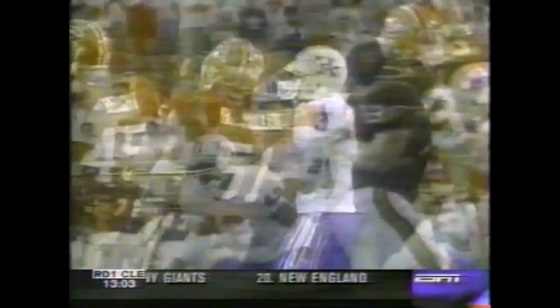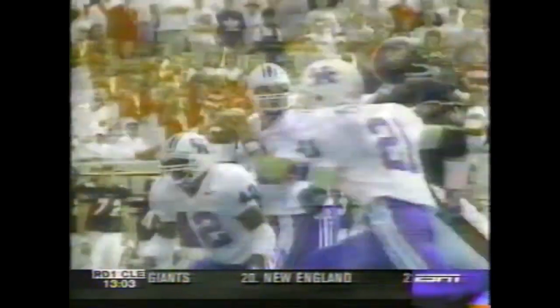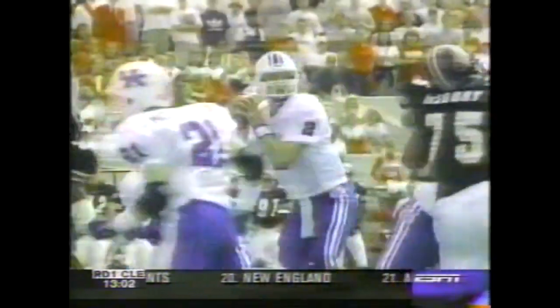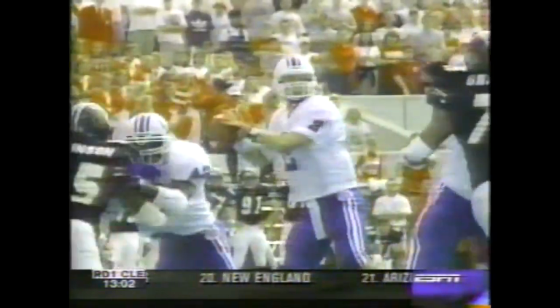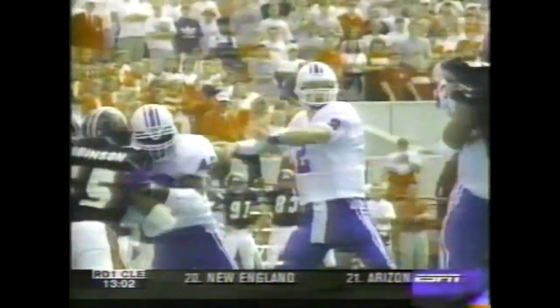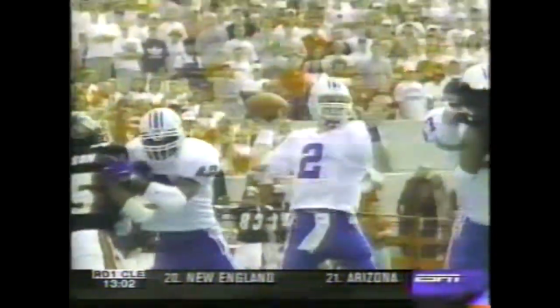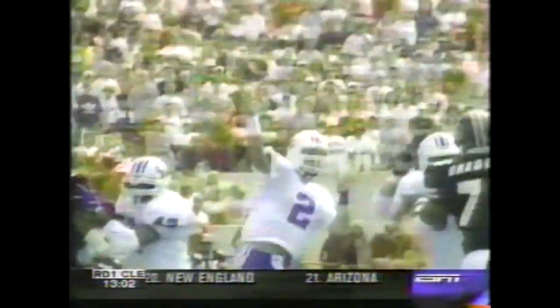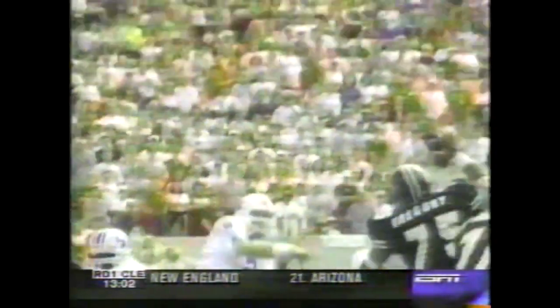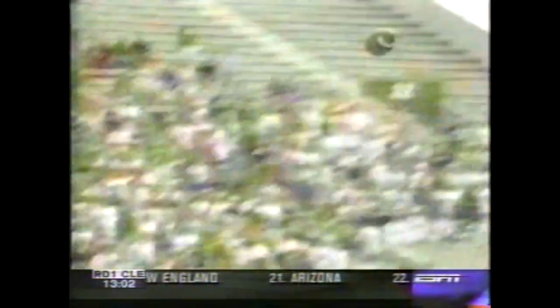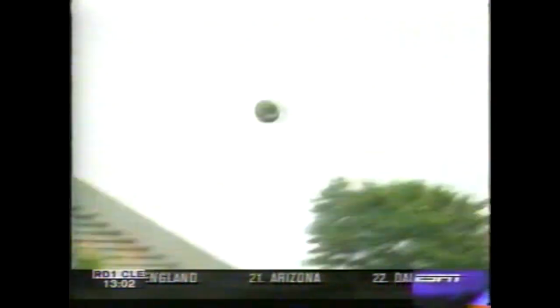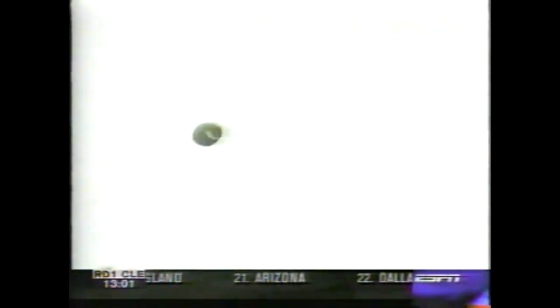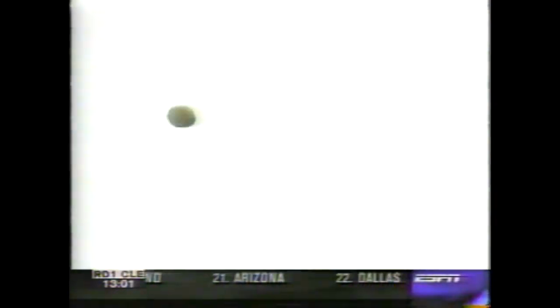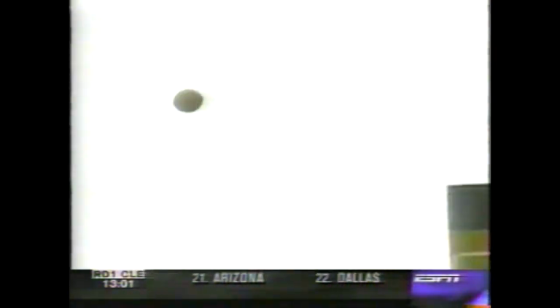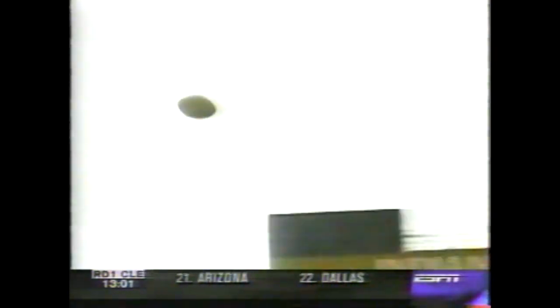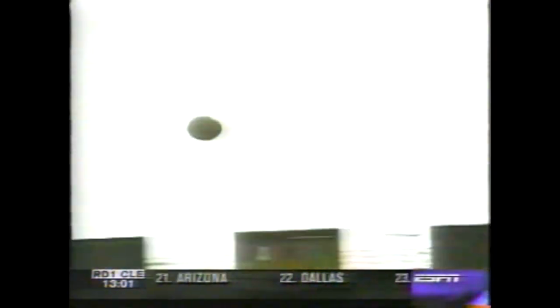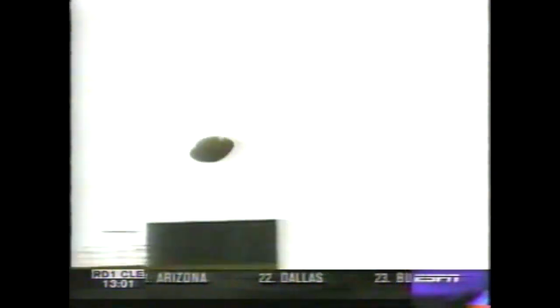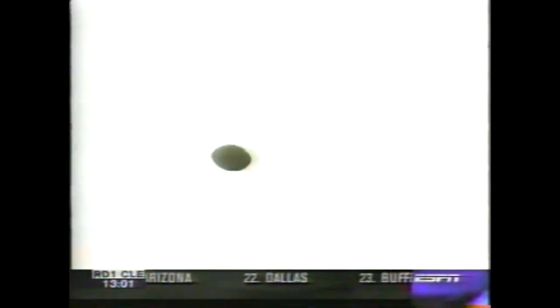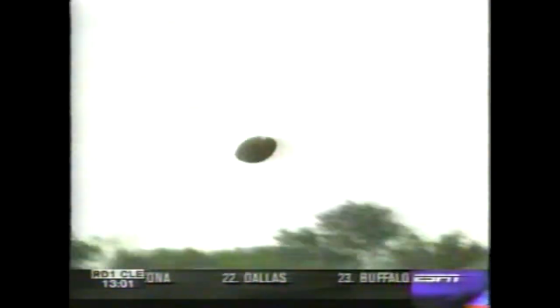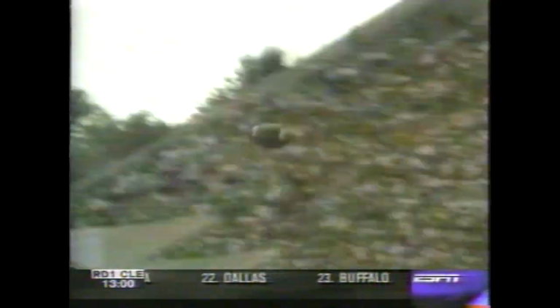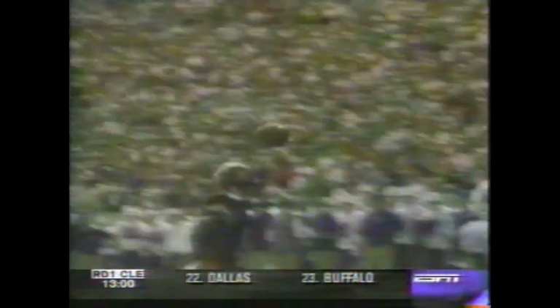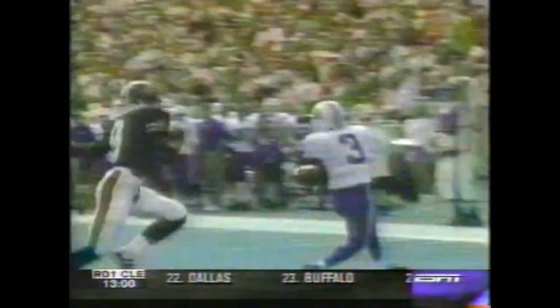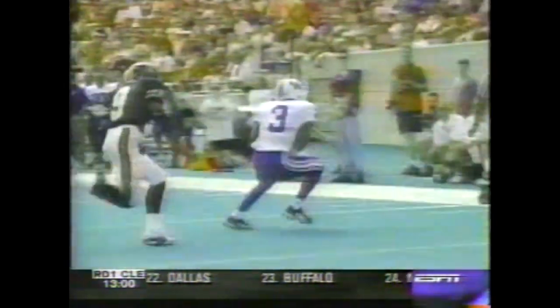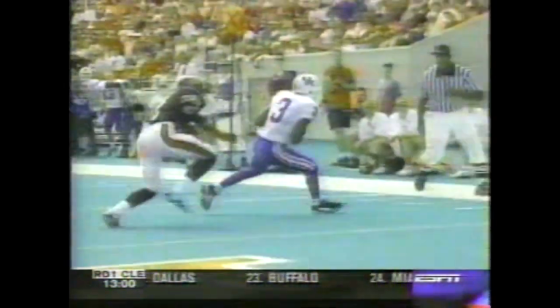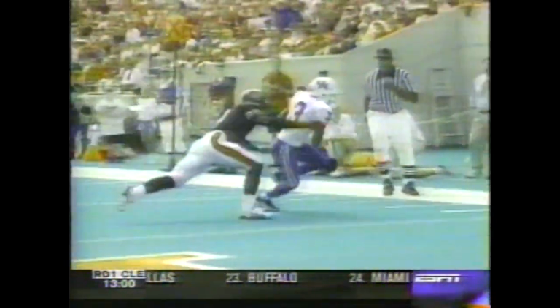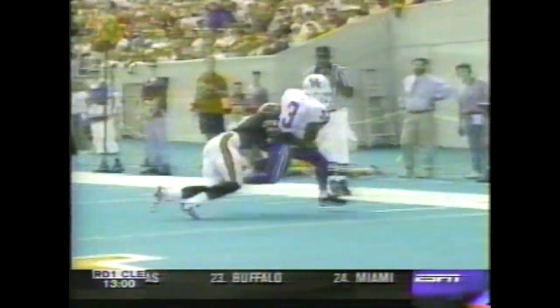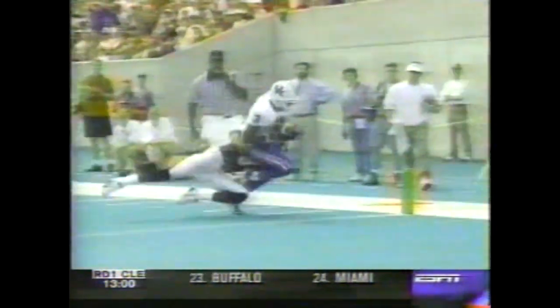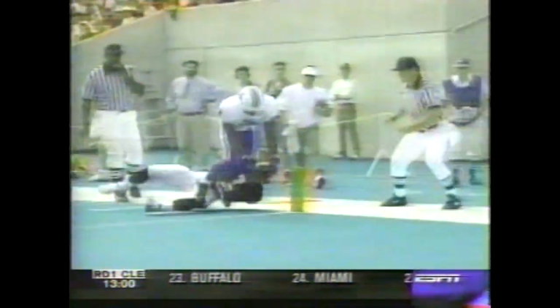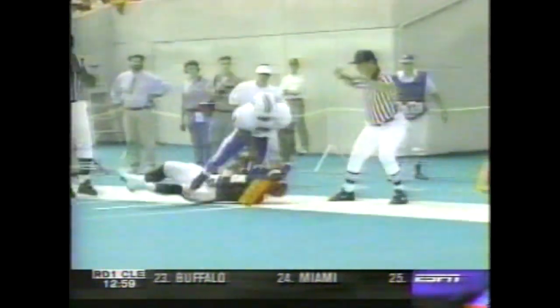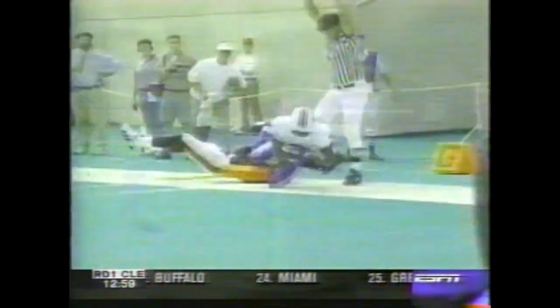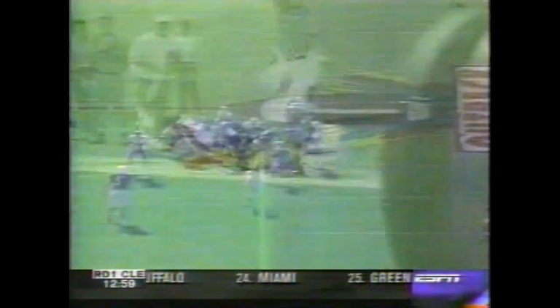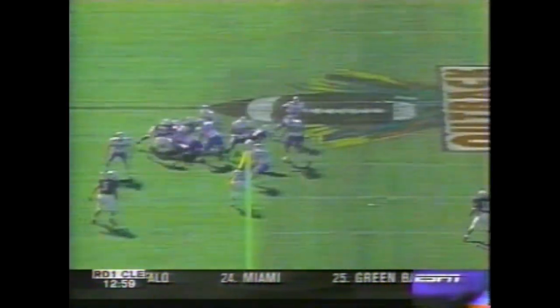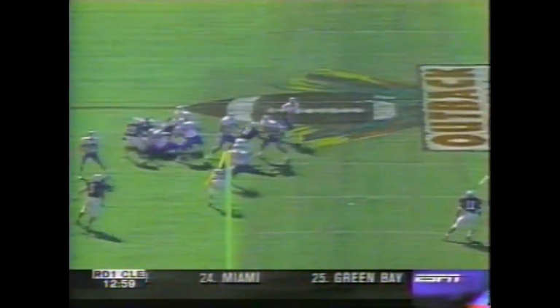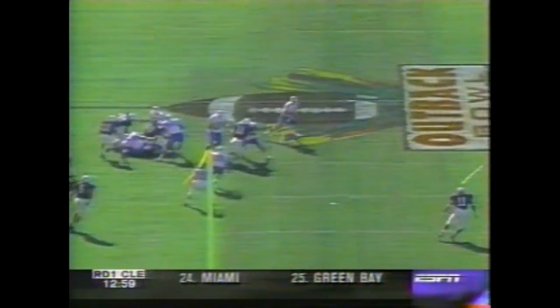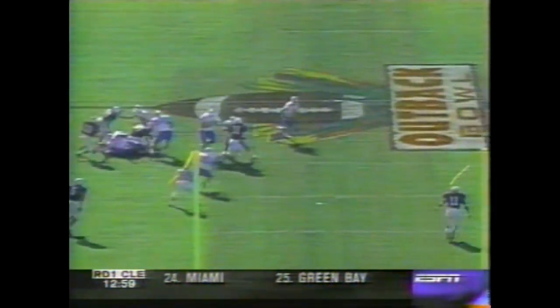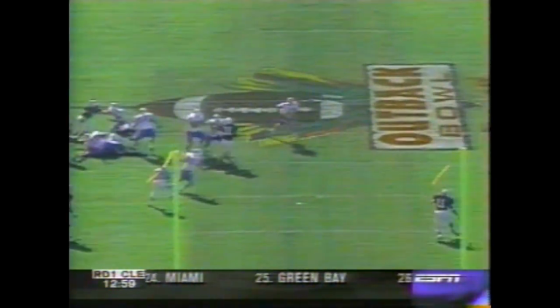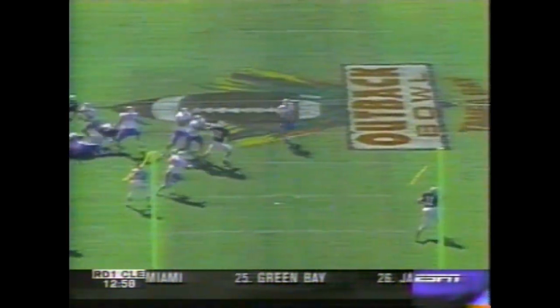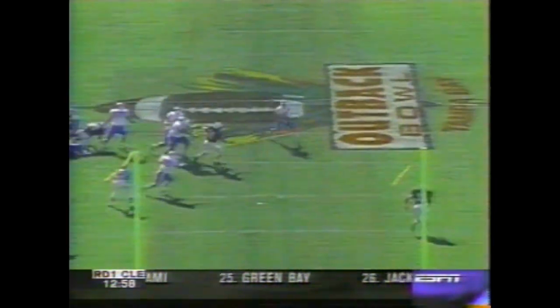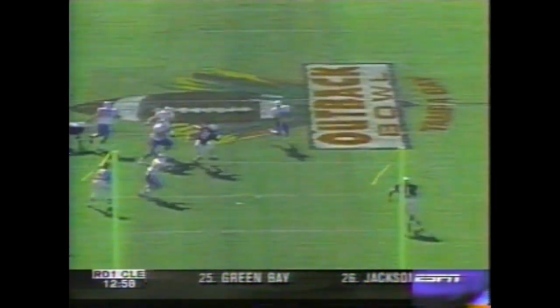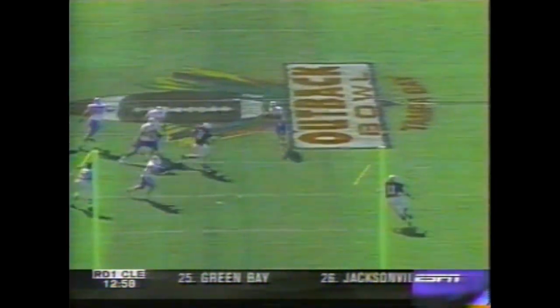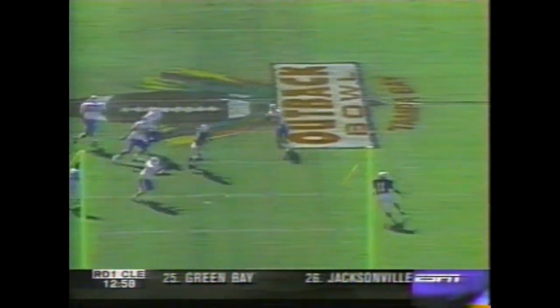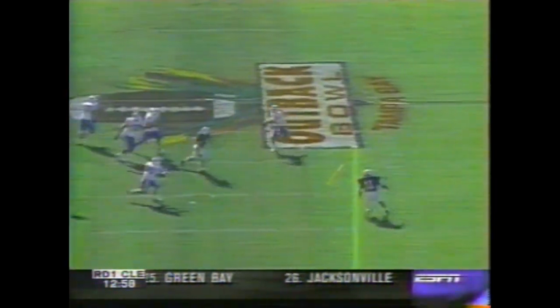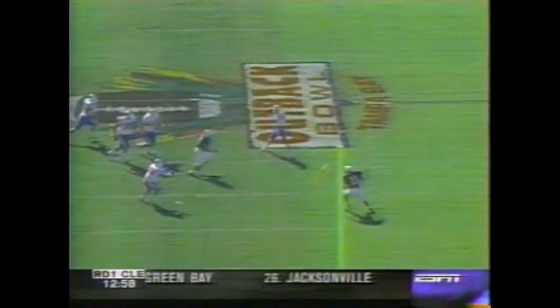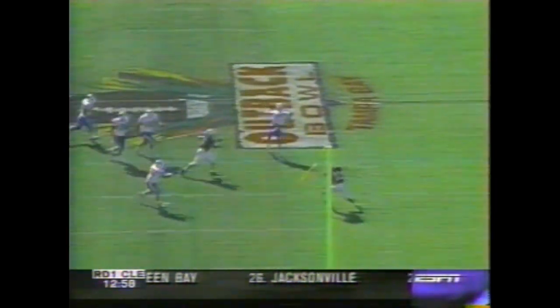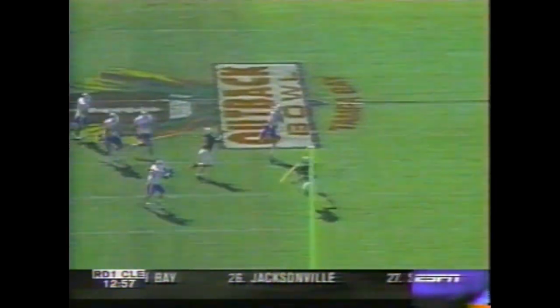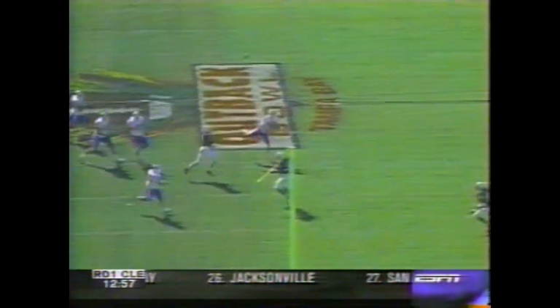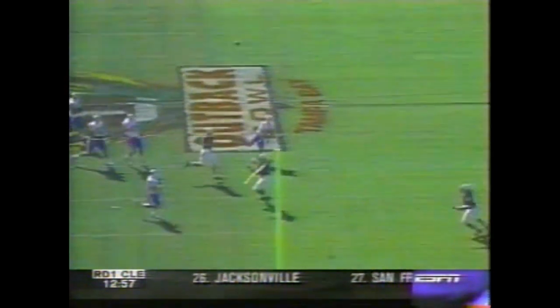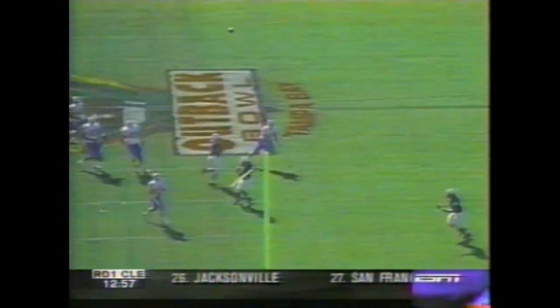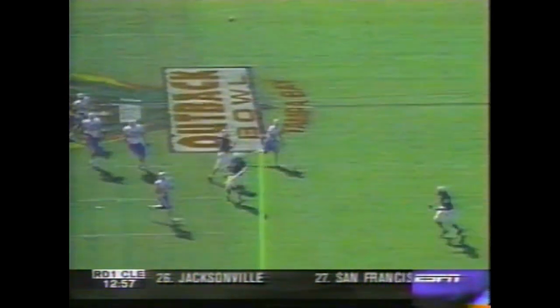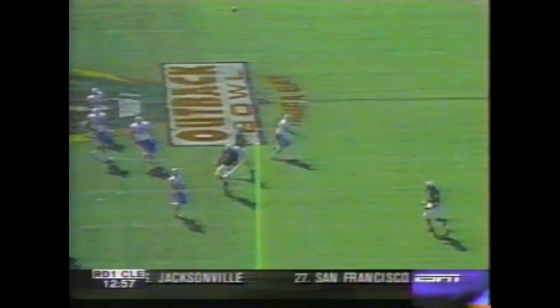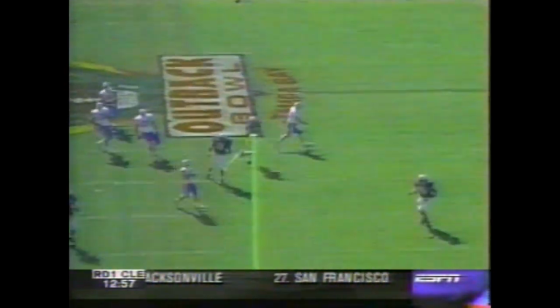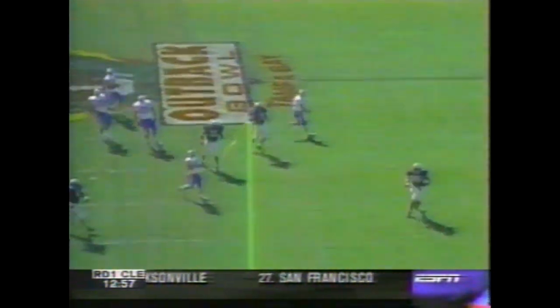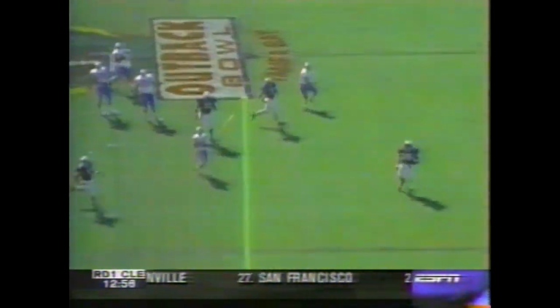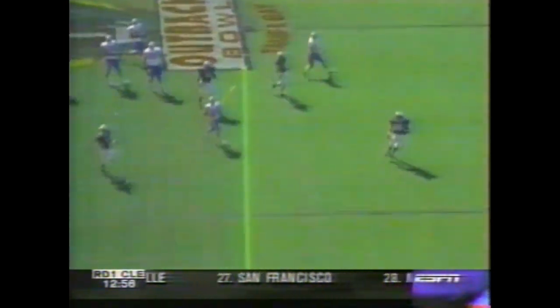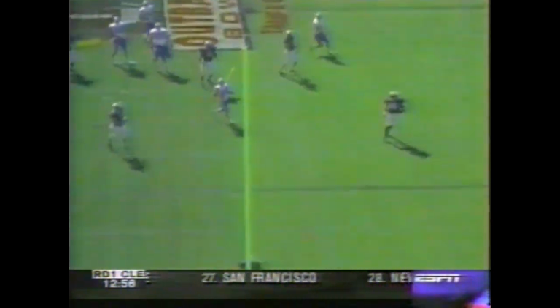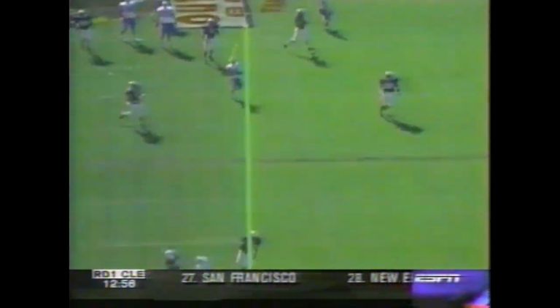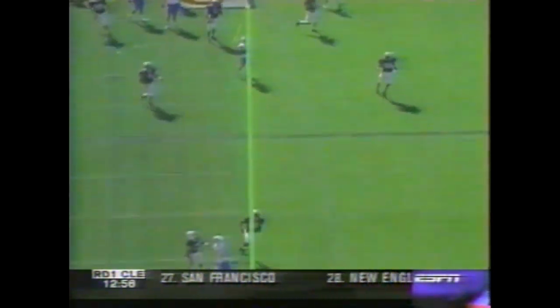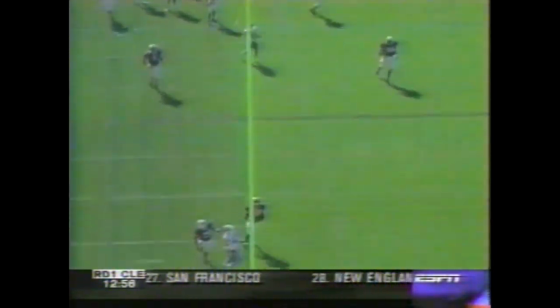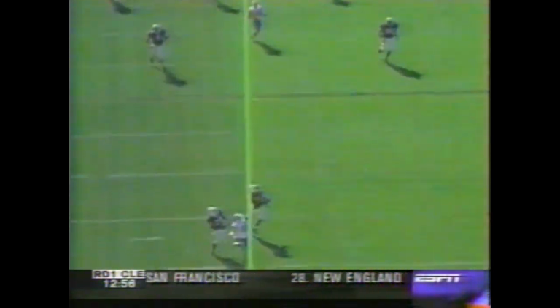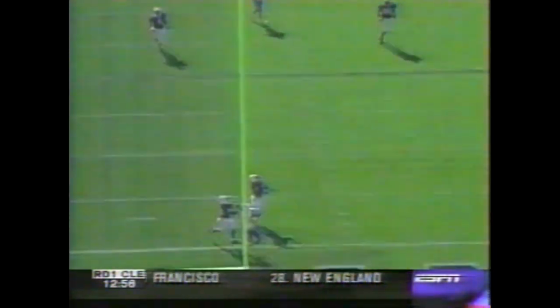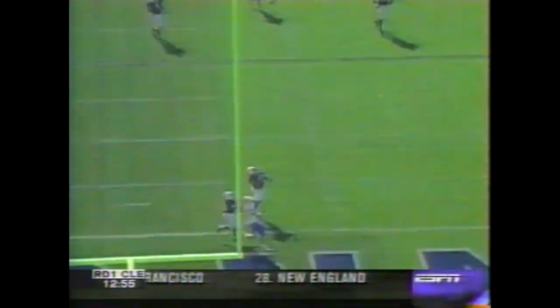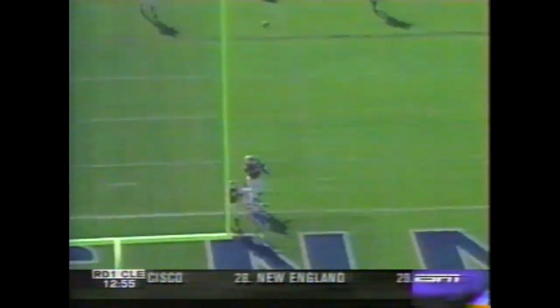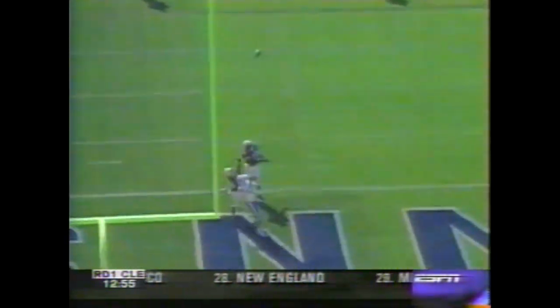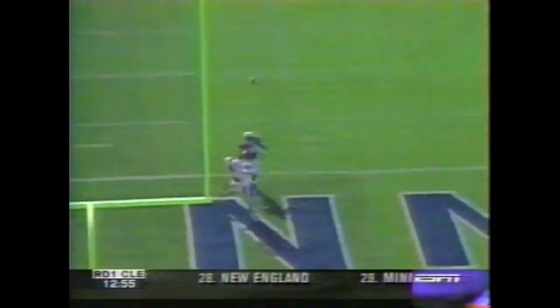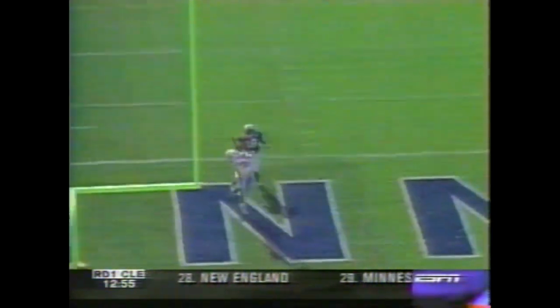Craig Yeast in the end zone. Whip a strike in the end zone for a touchdown to Yeast again. Watch your throw across his body here against Penn State for the touchdown.